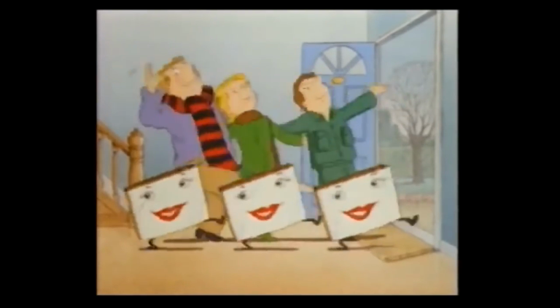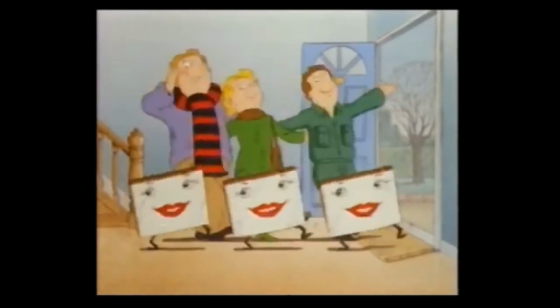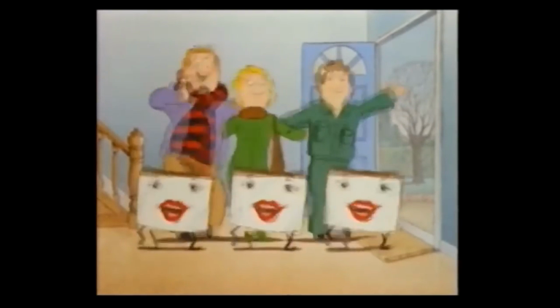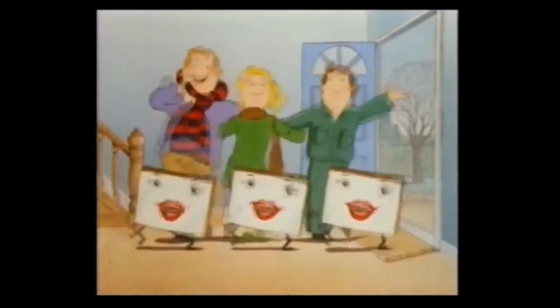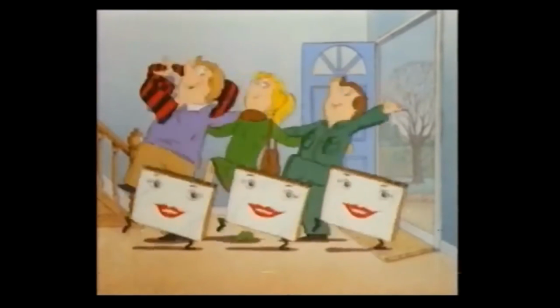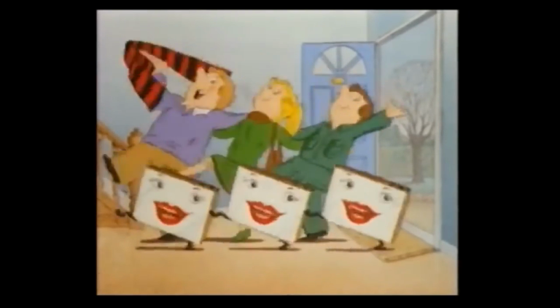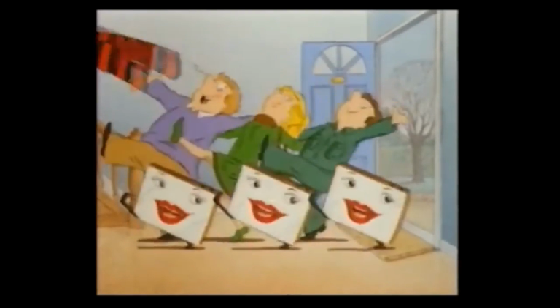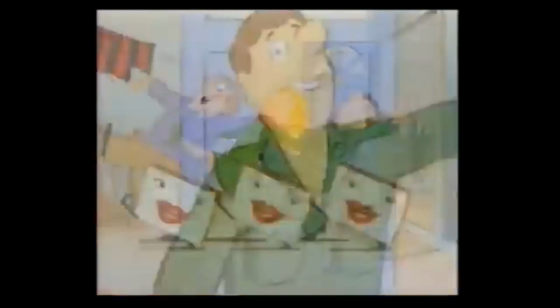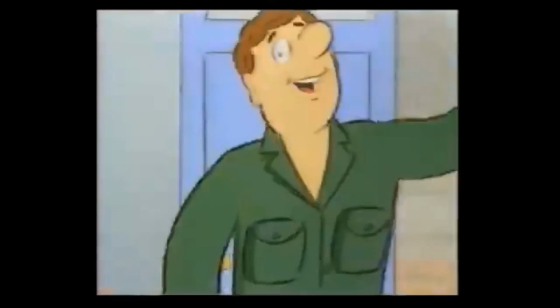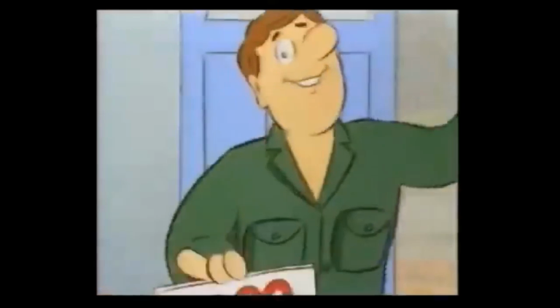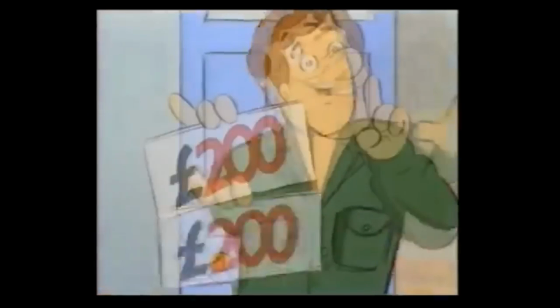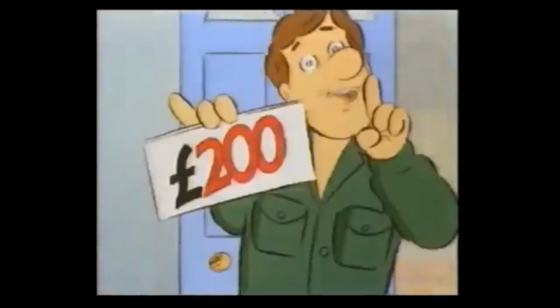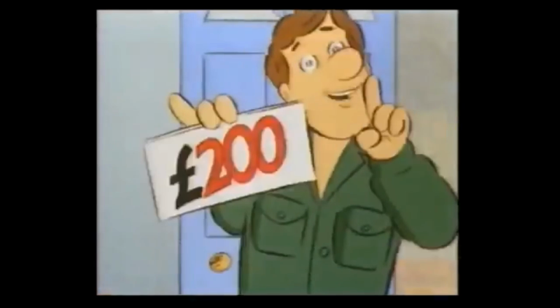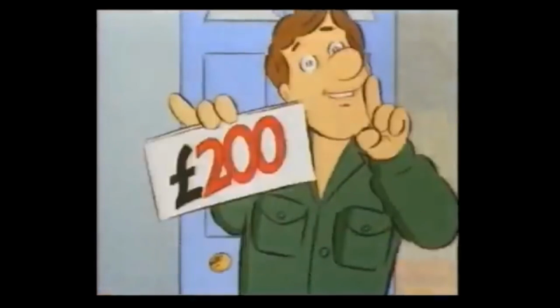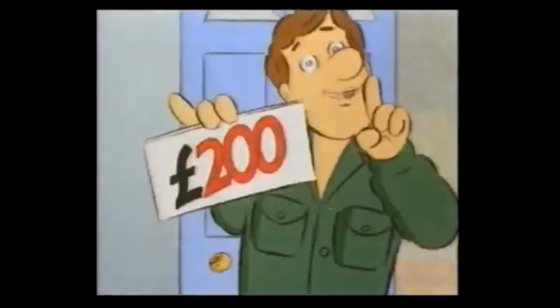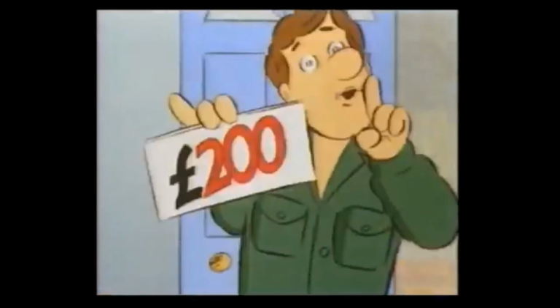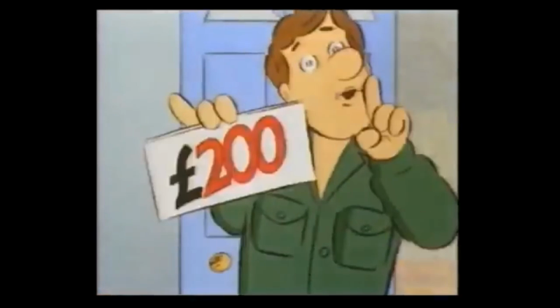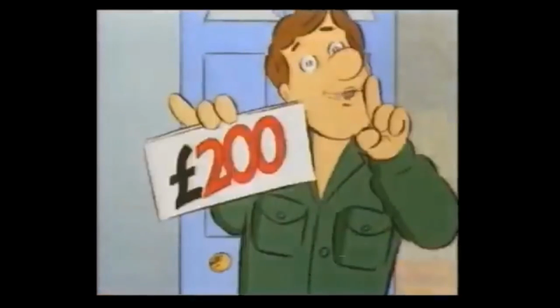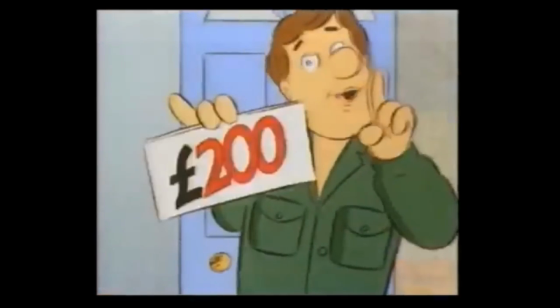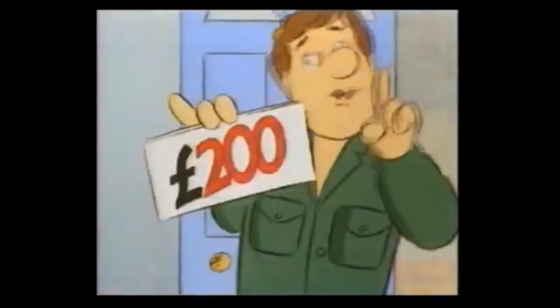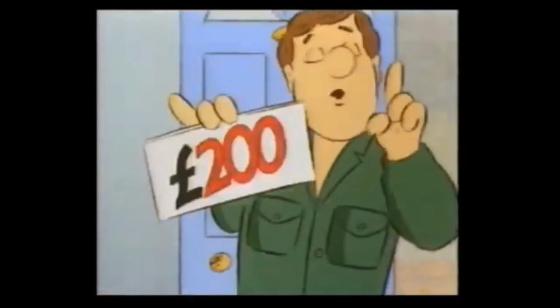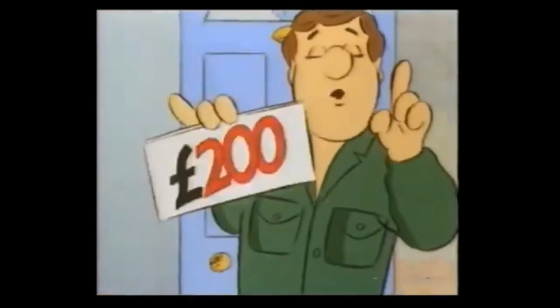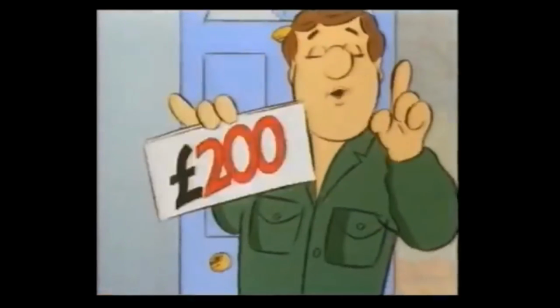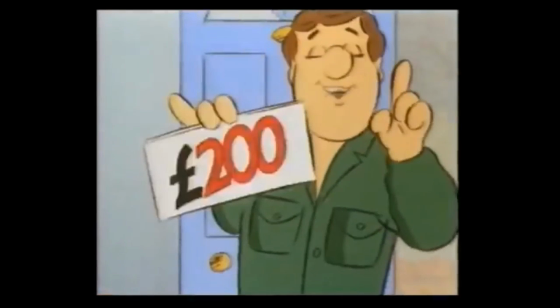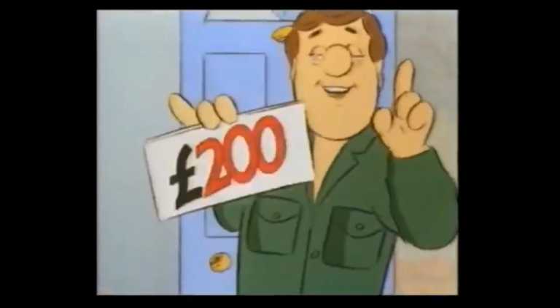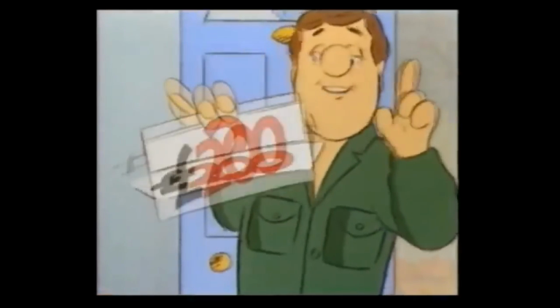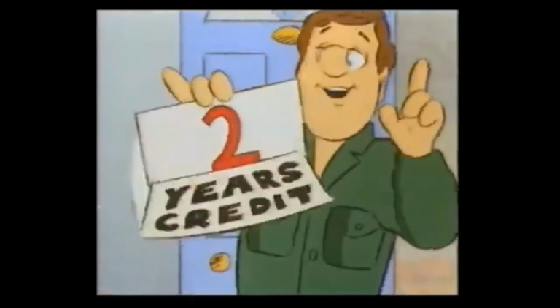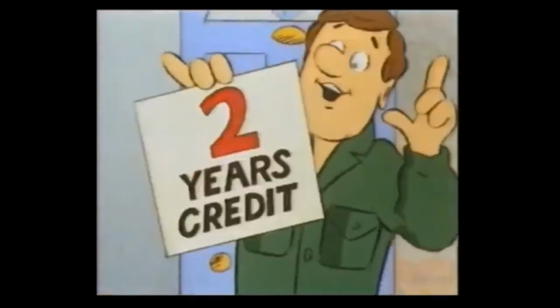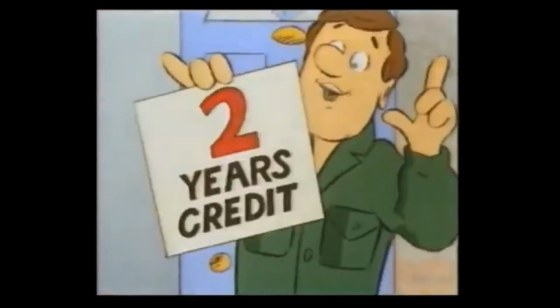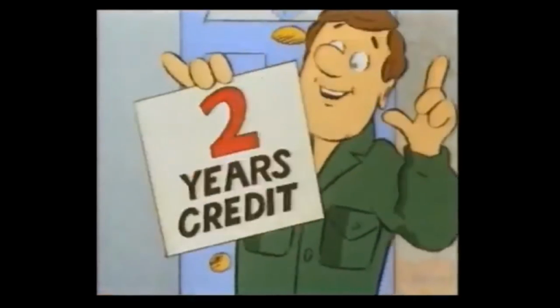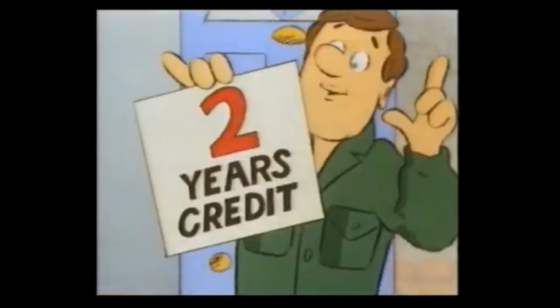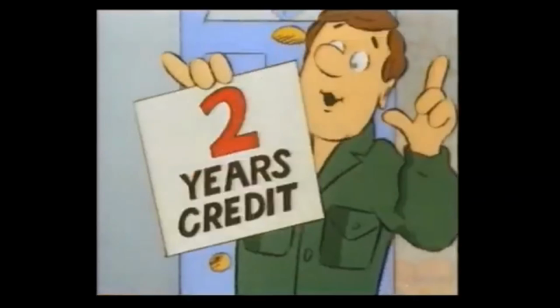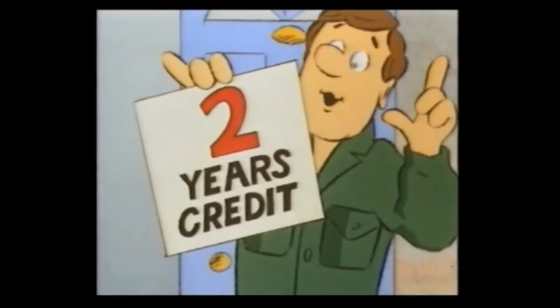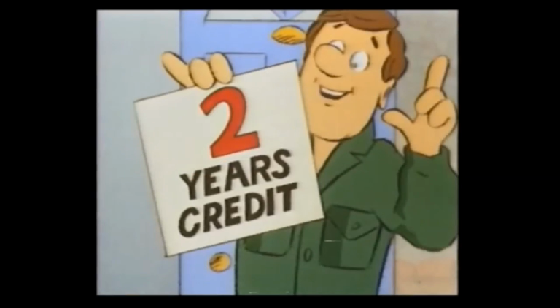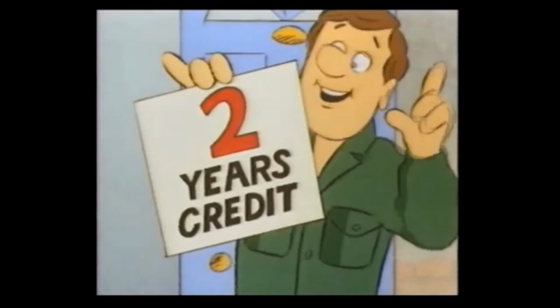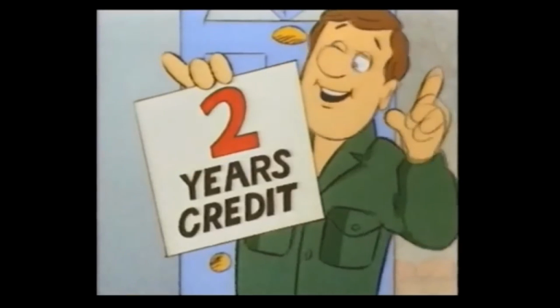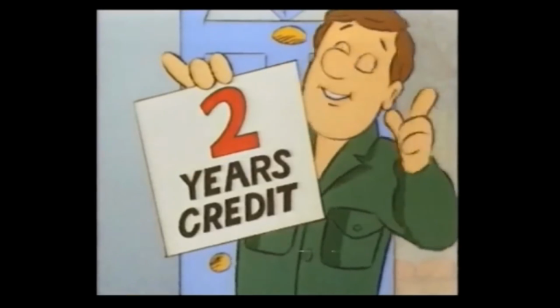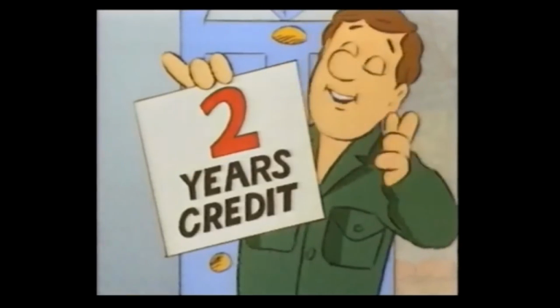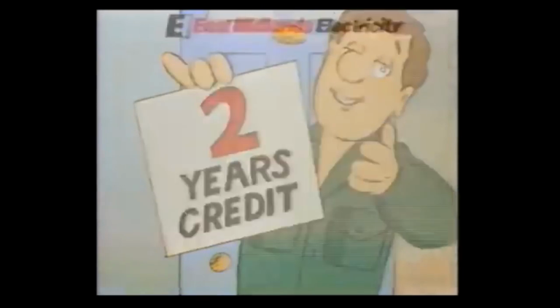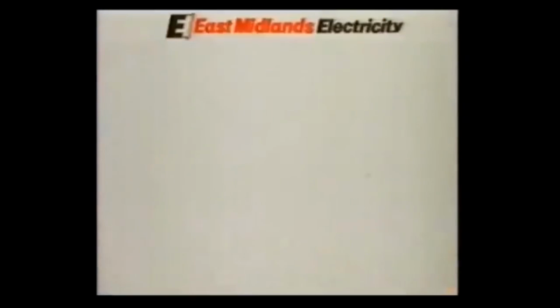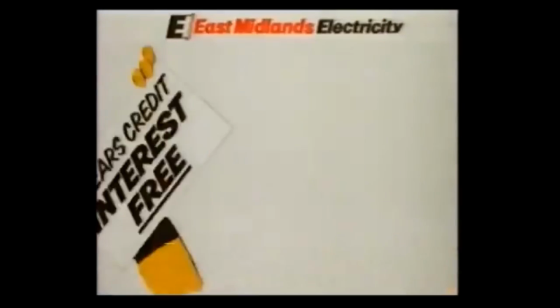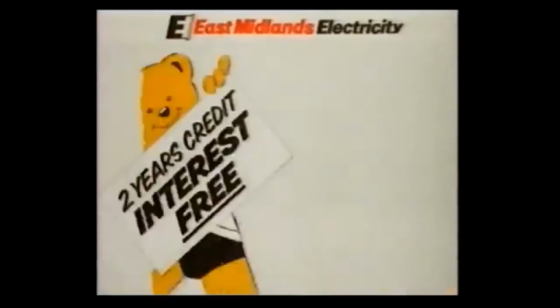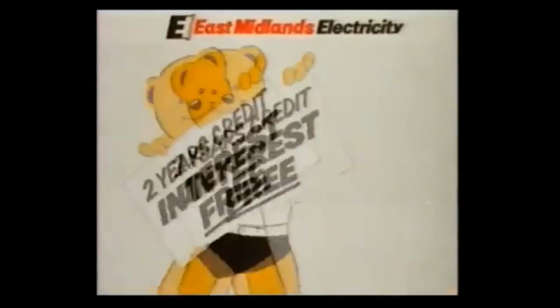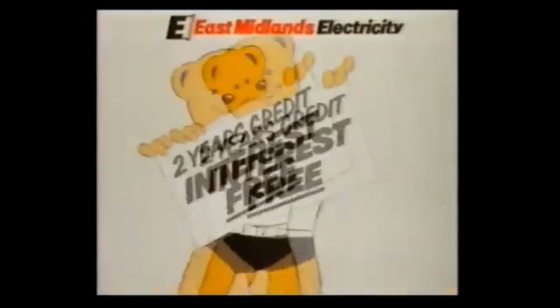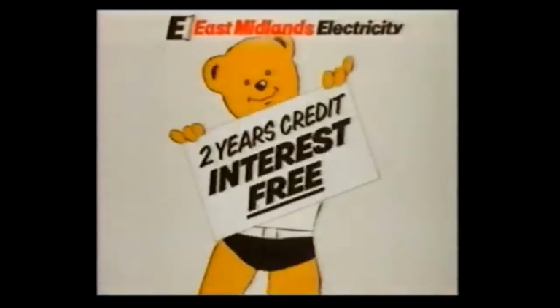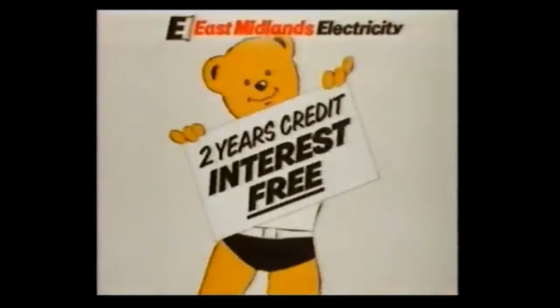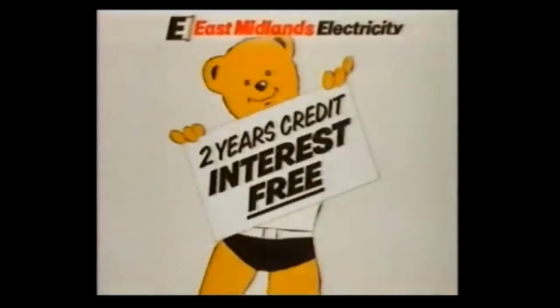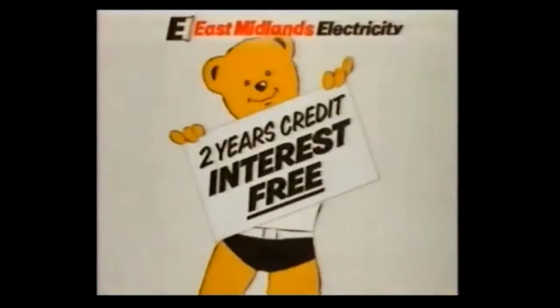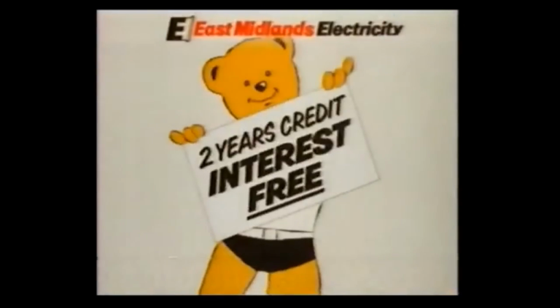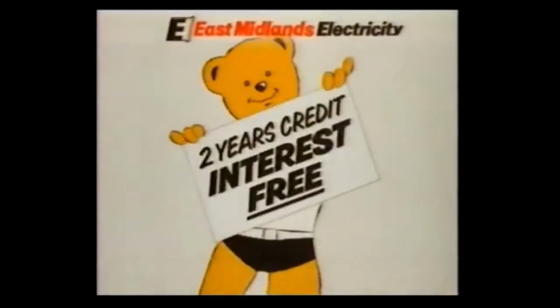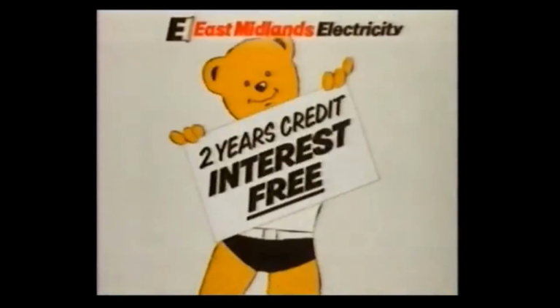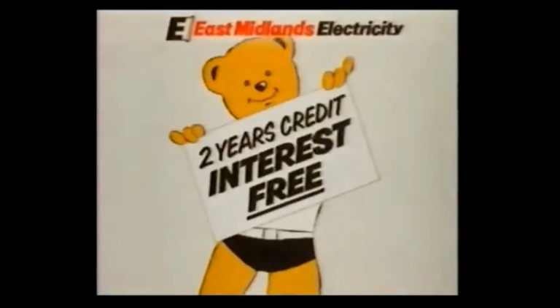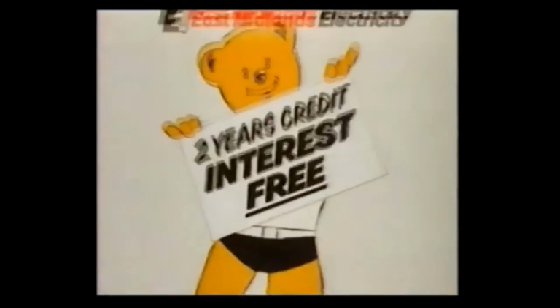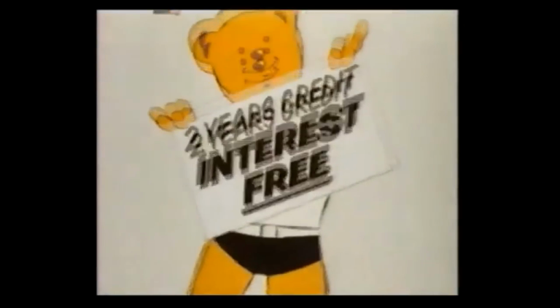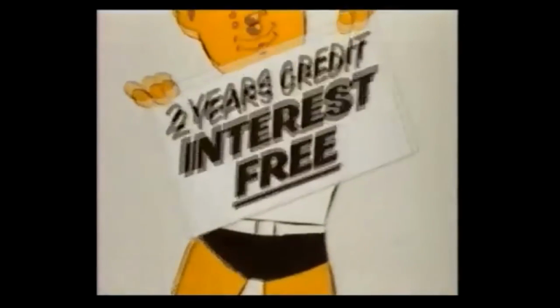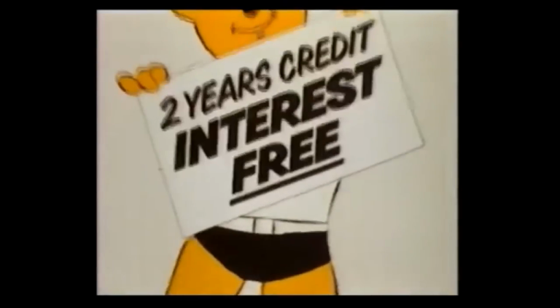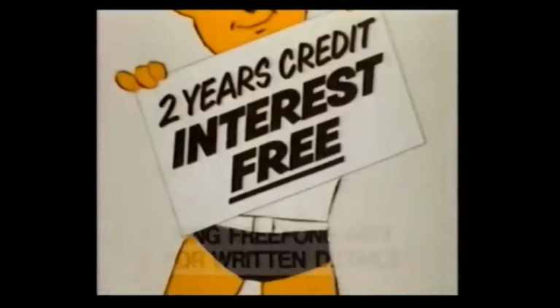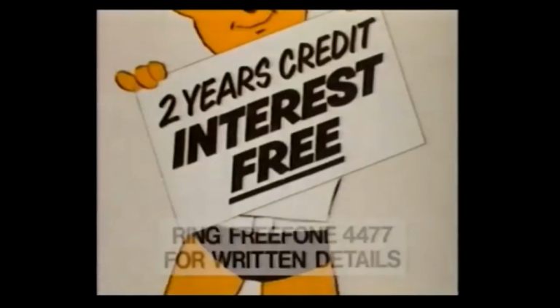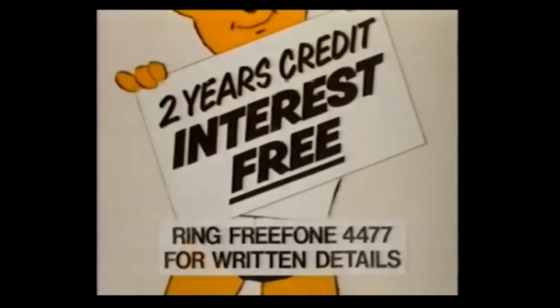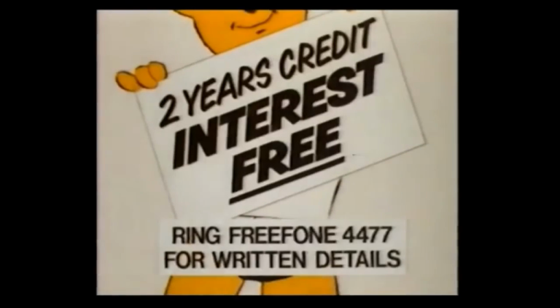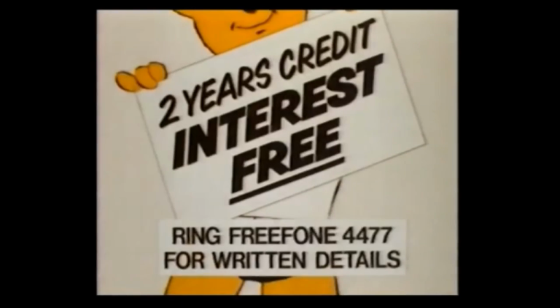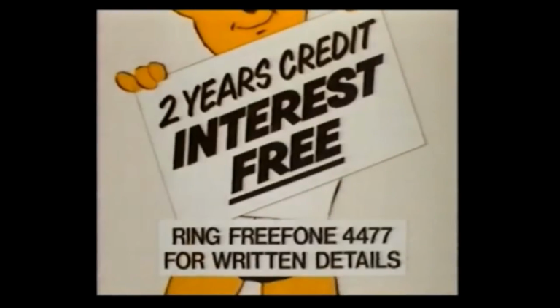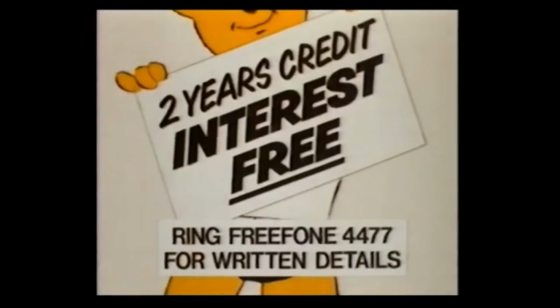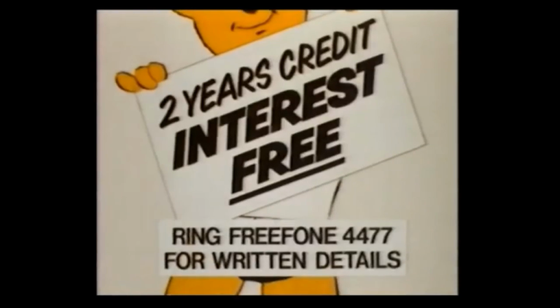Seven! And if you install now, you can pay over two years, interest free. Hurry. Limited period only.